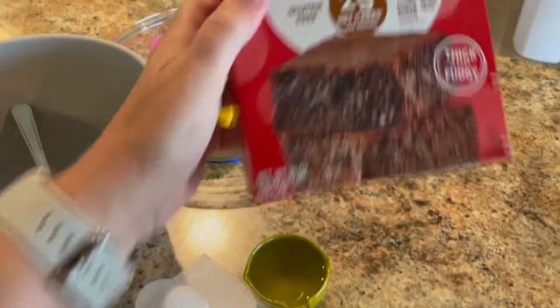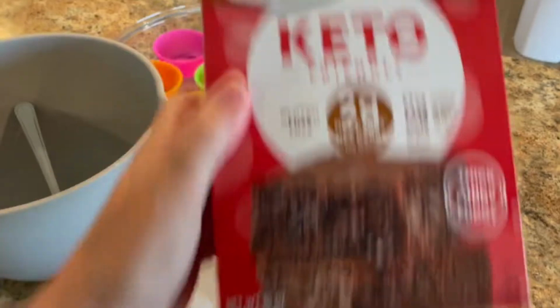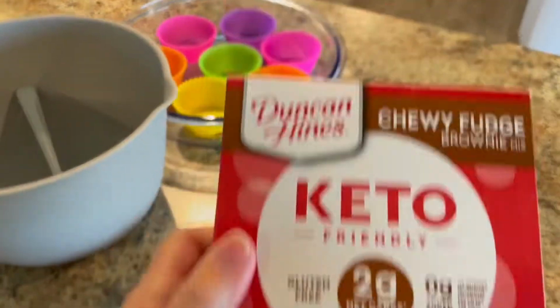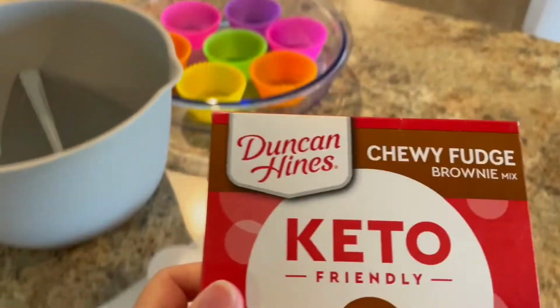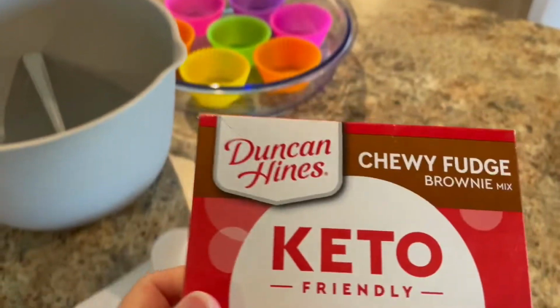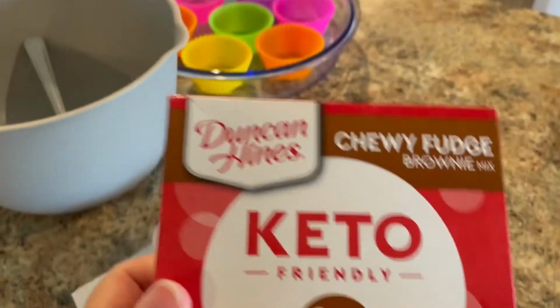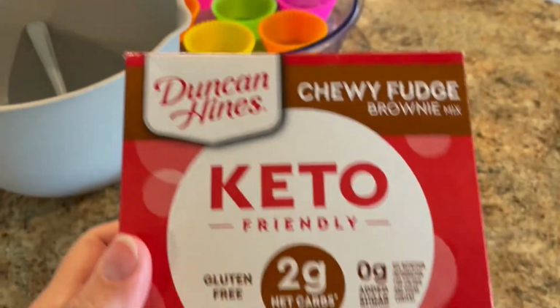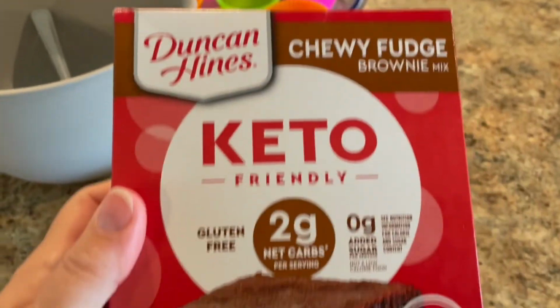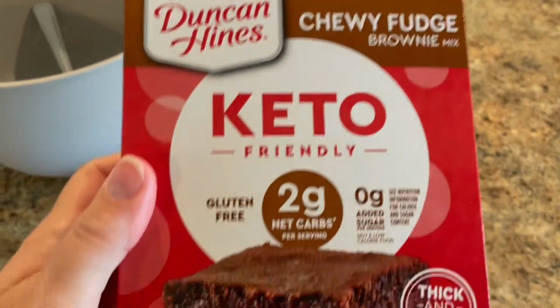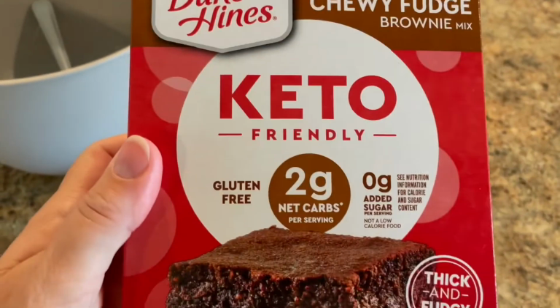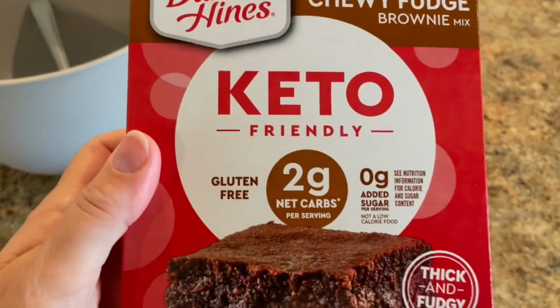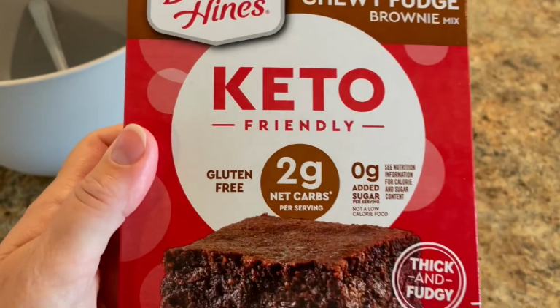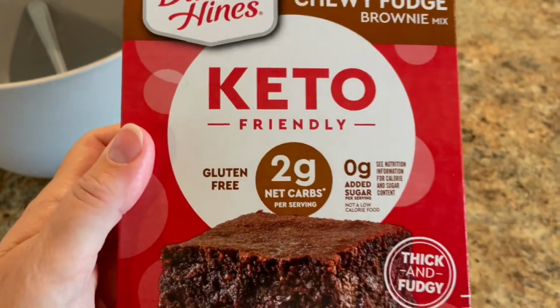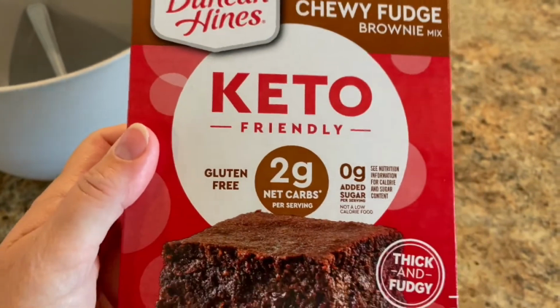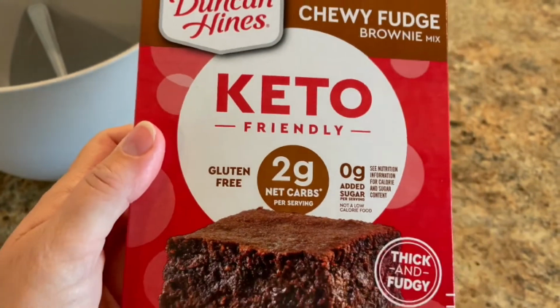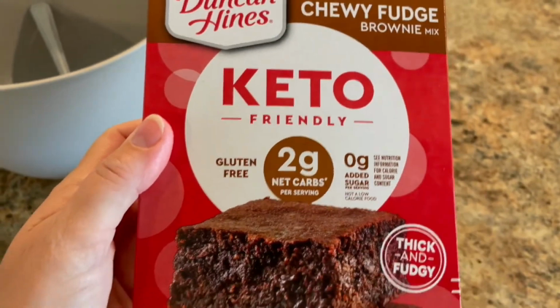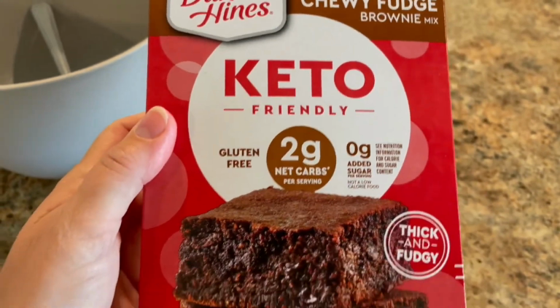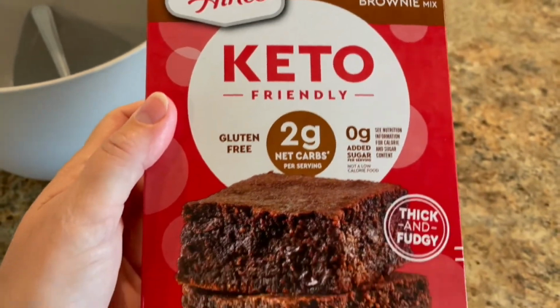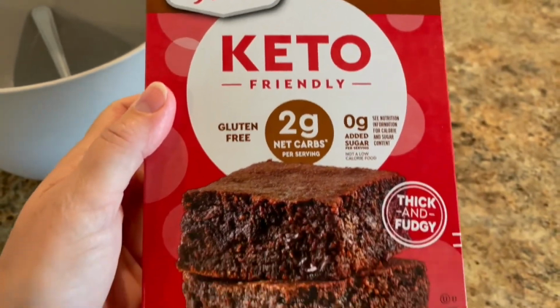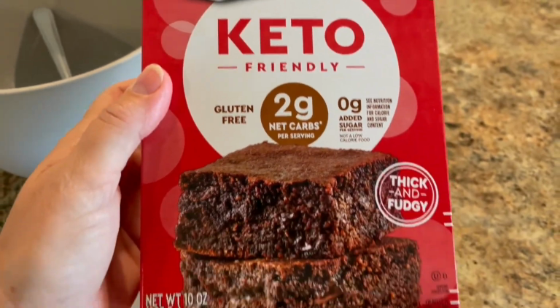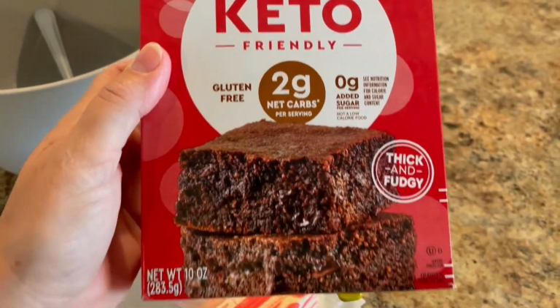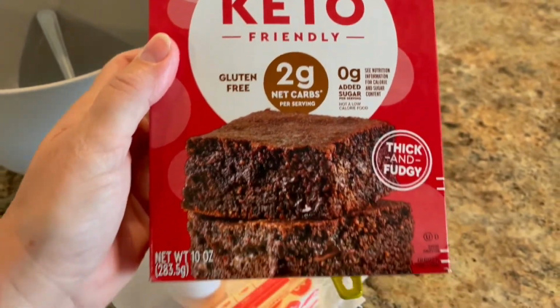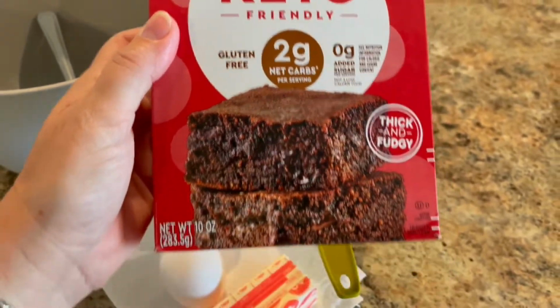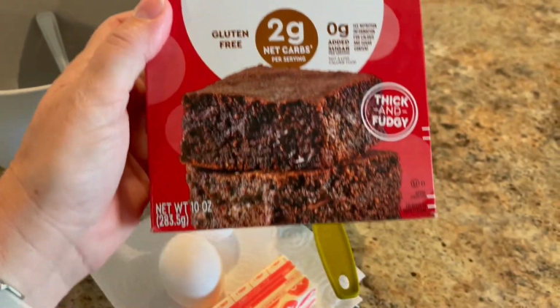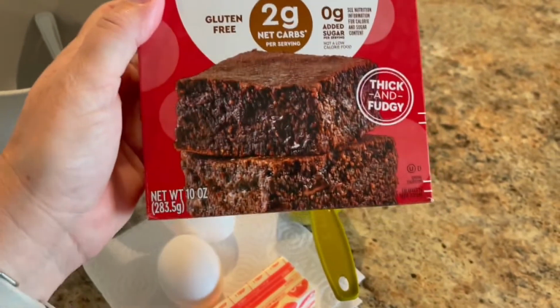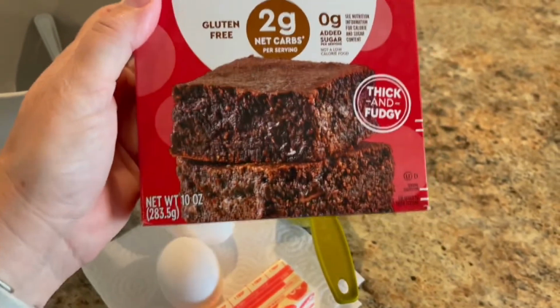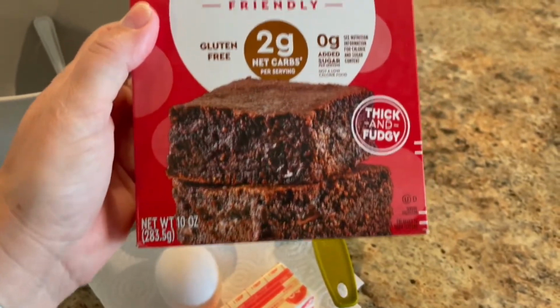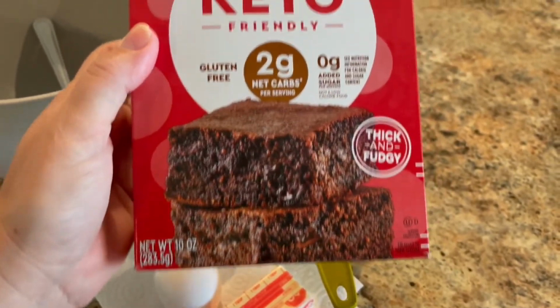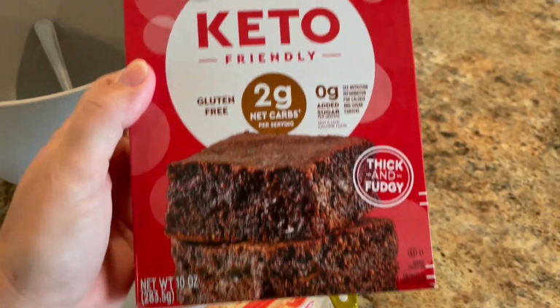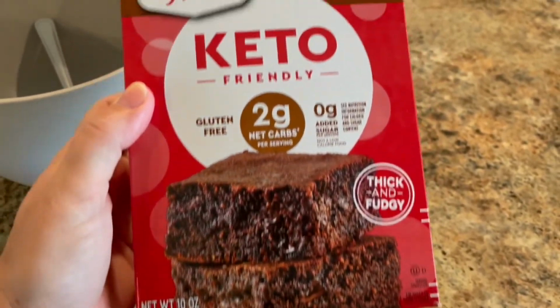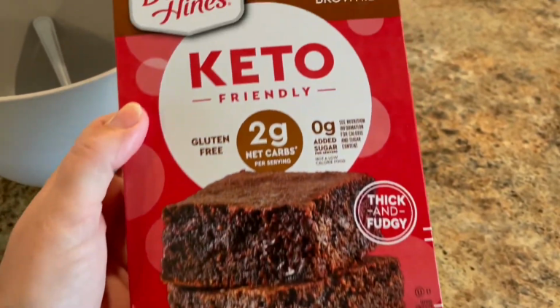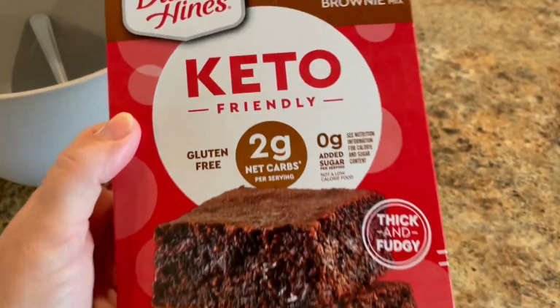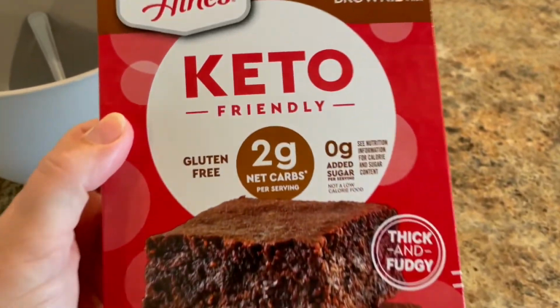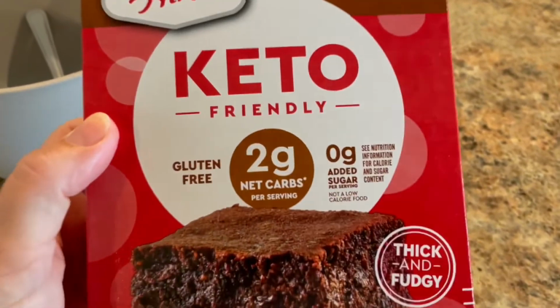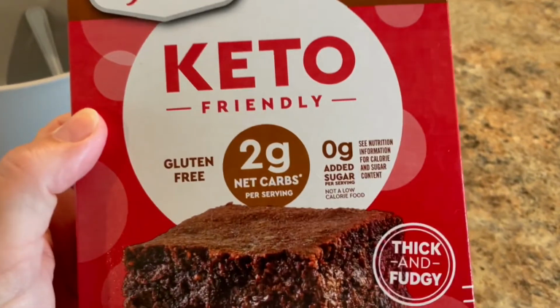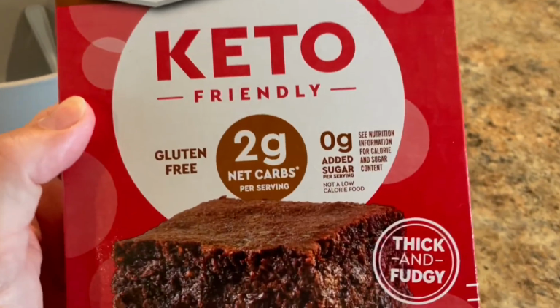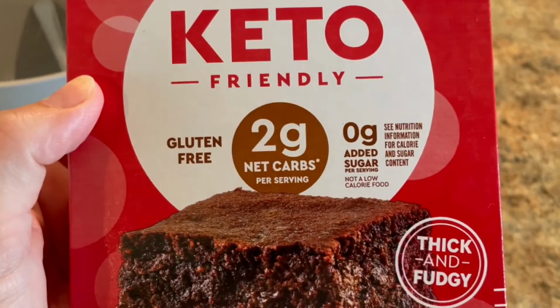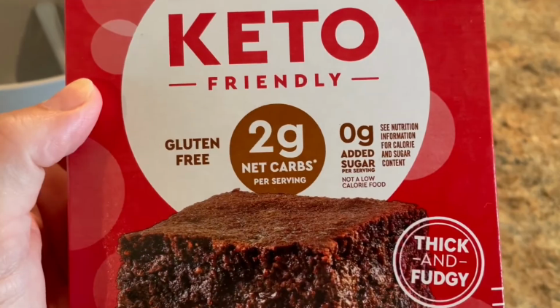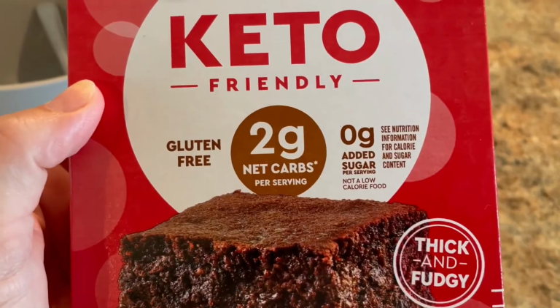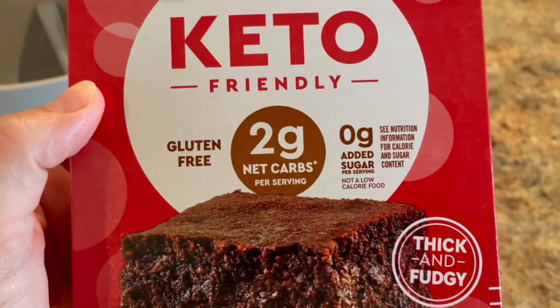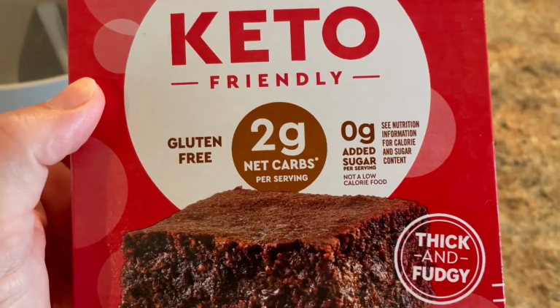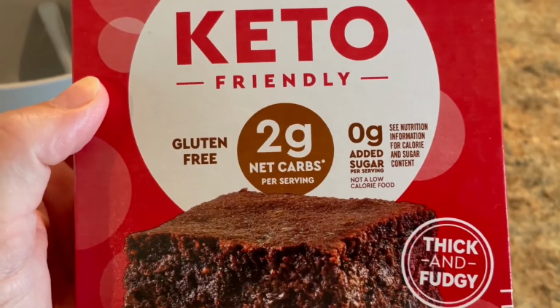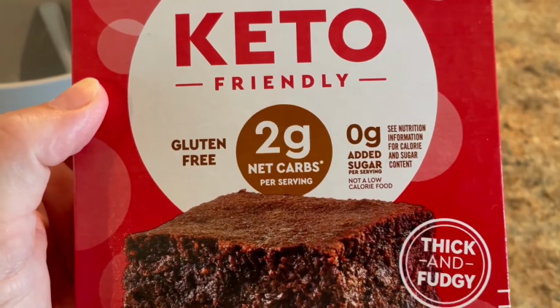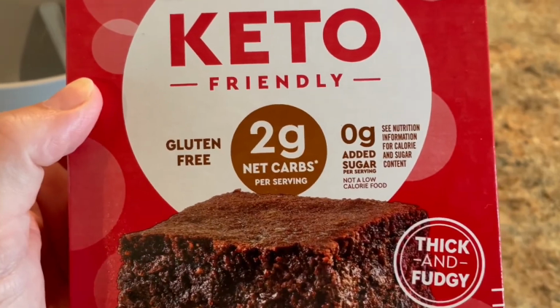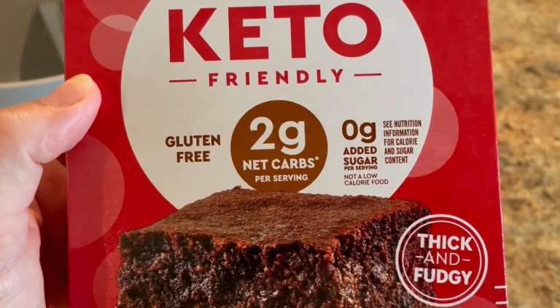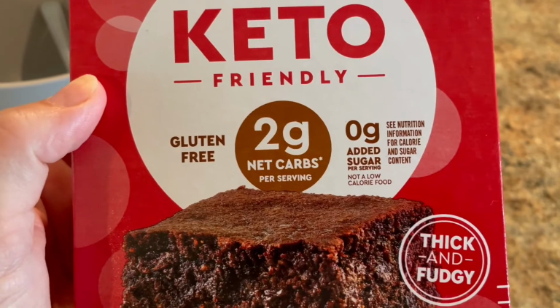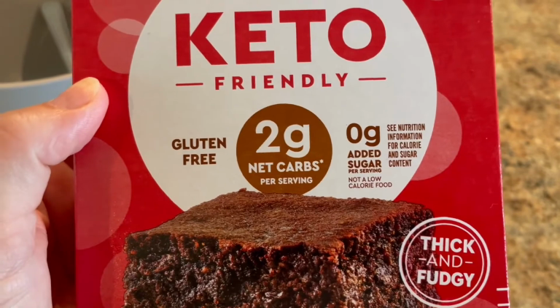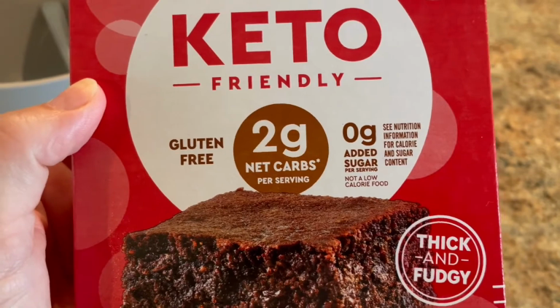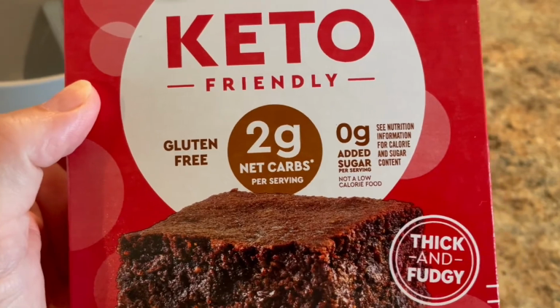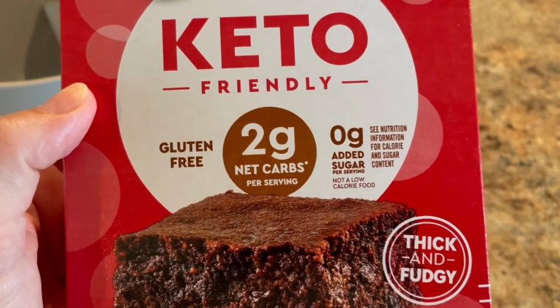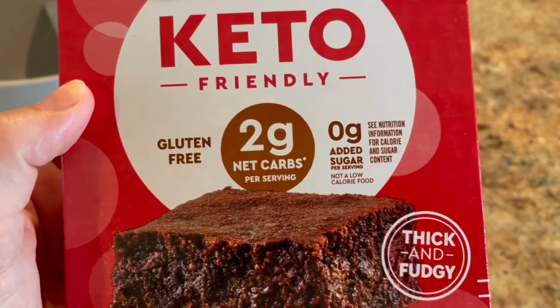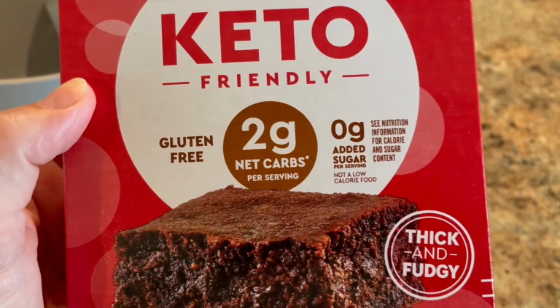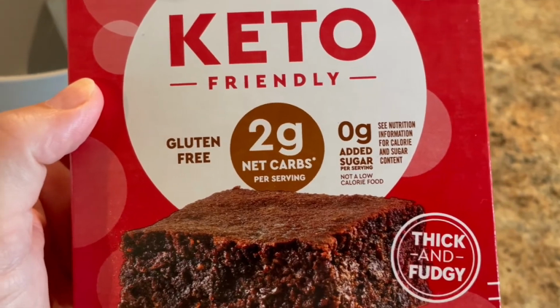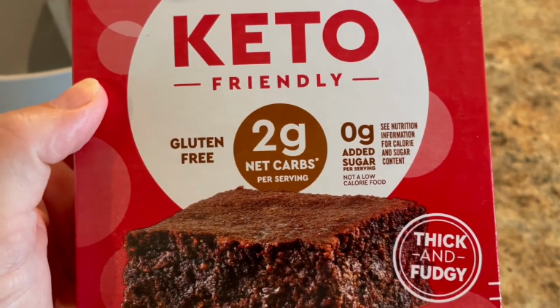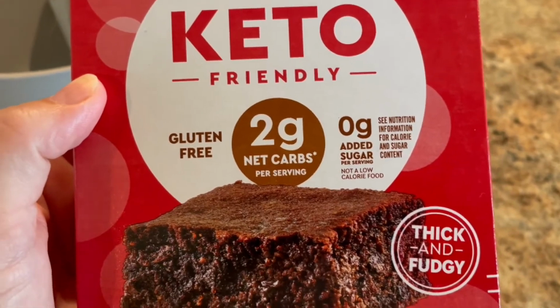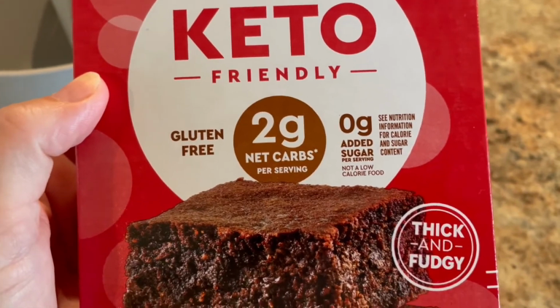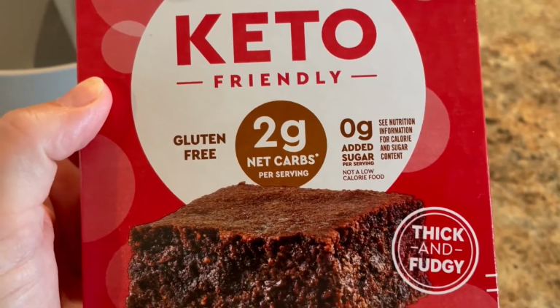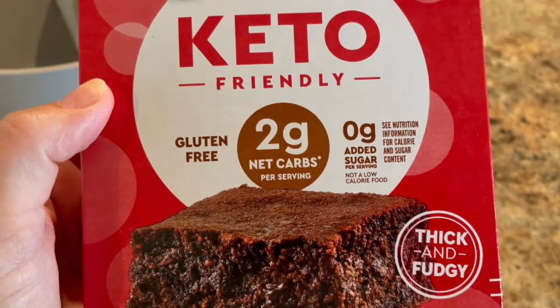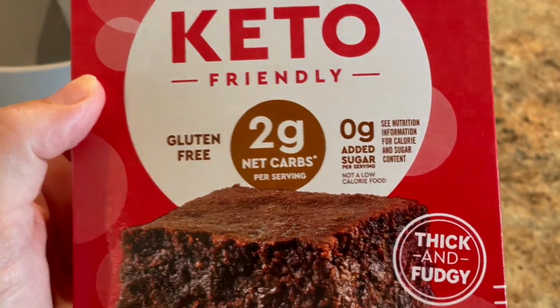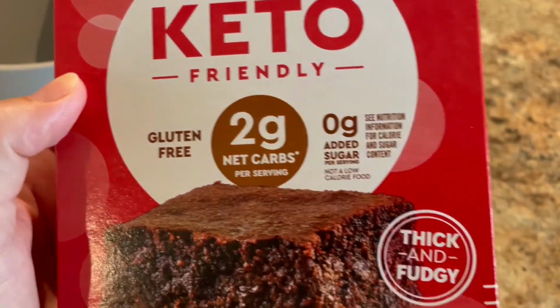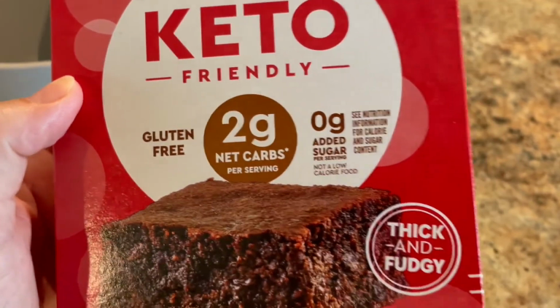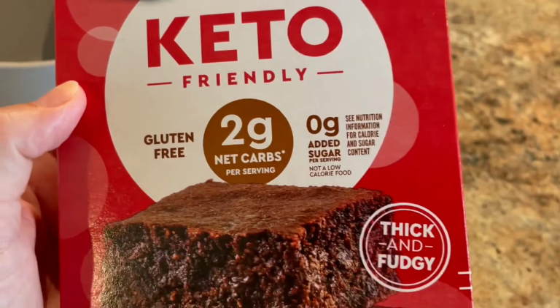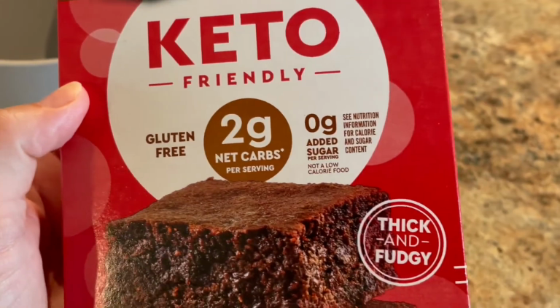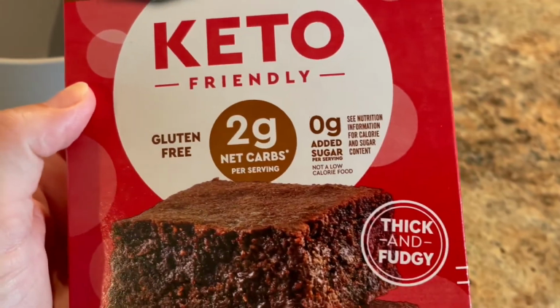Duncan Hines Keto-Friendly Brownies — two net carbs, gluten-free, and zero added sugar.